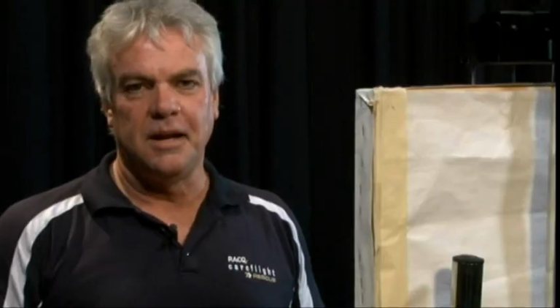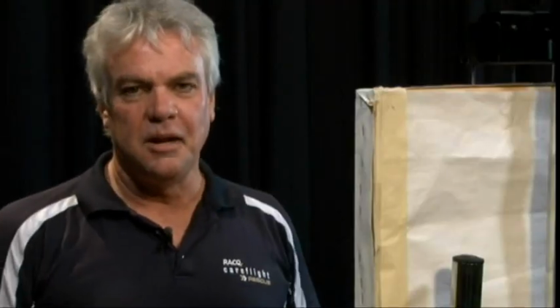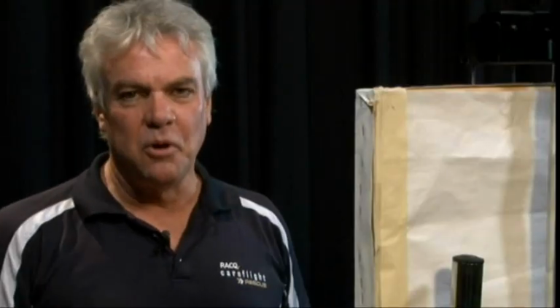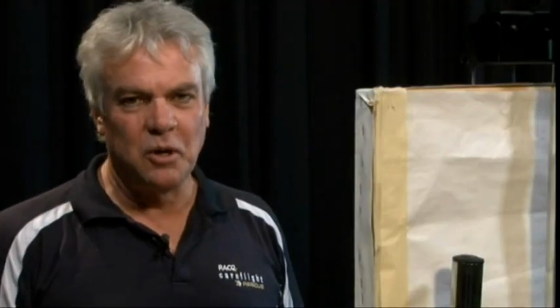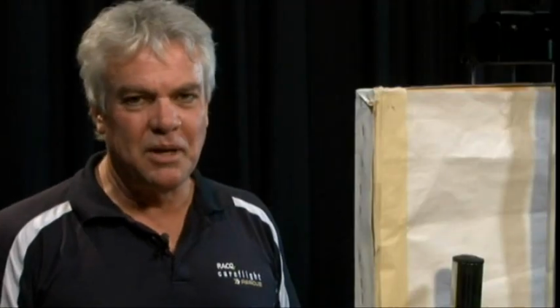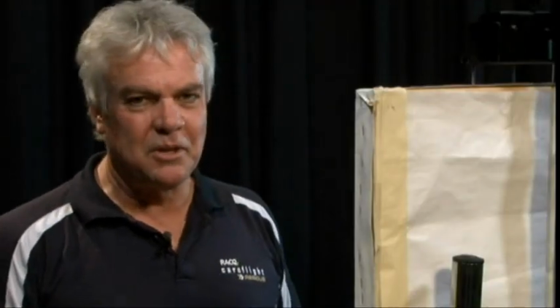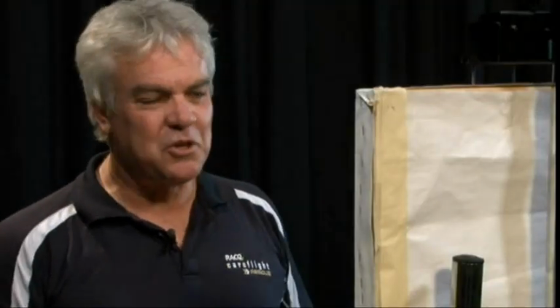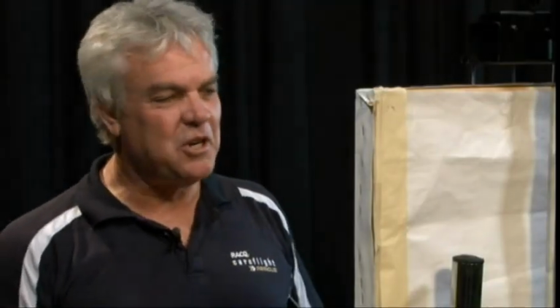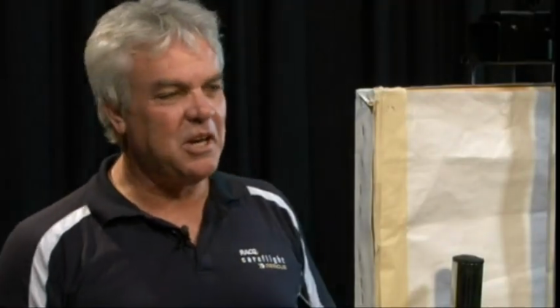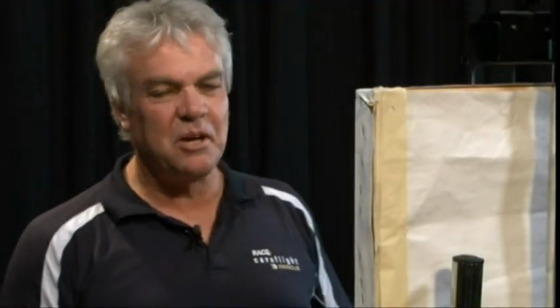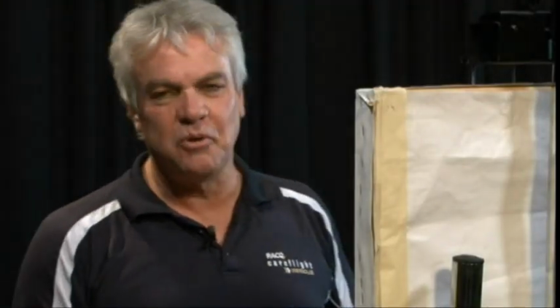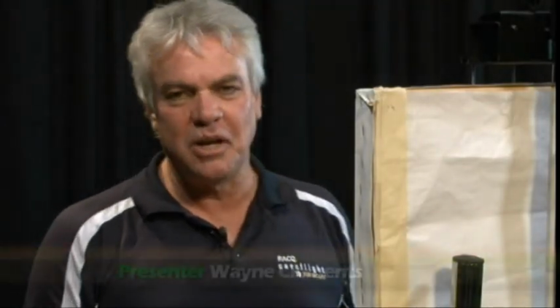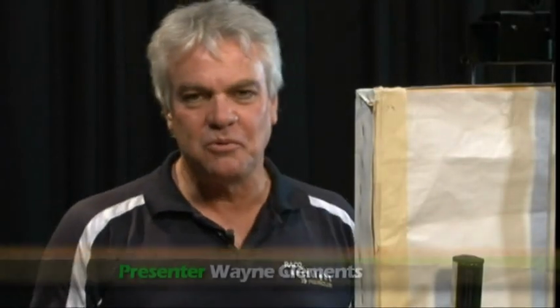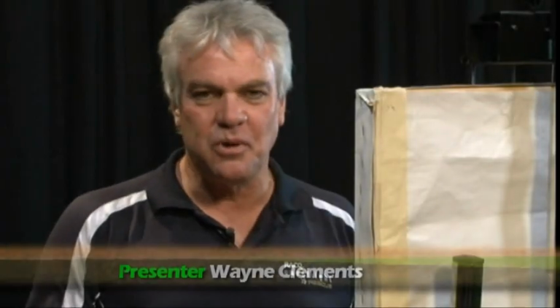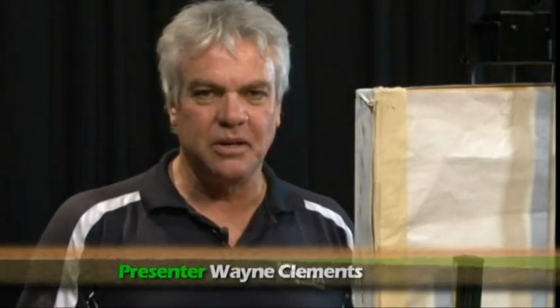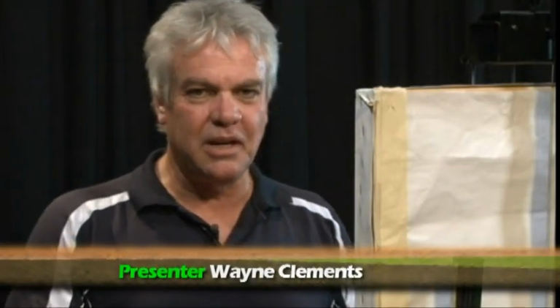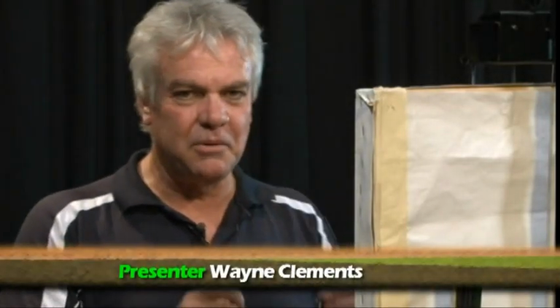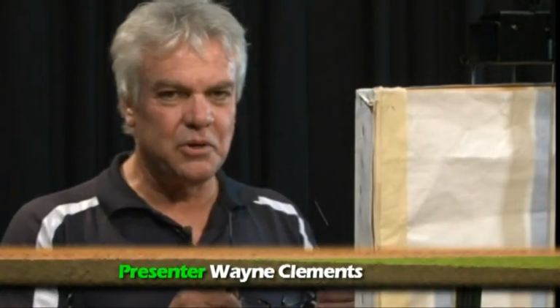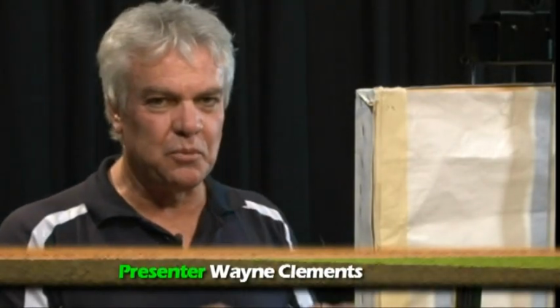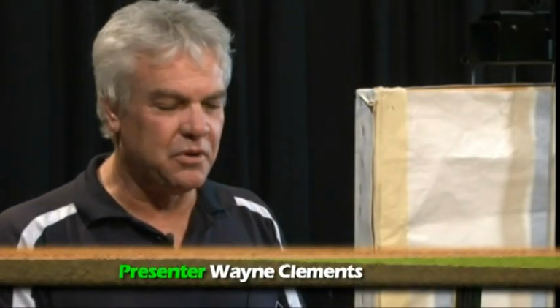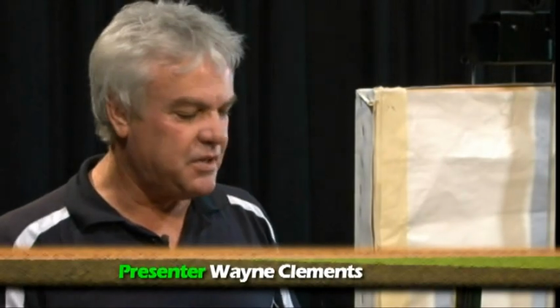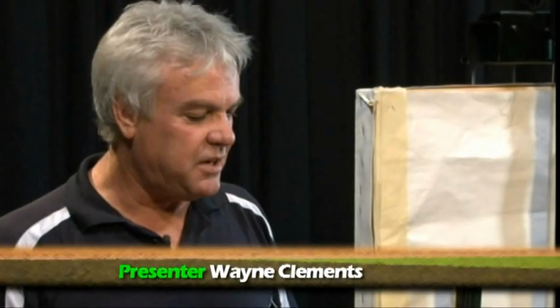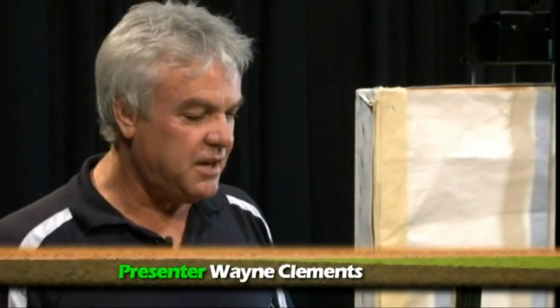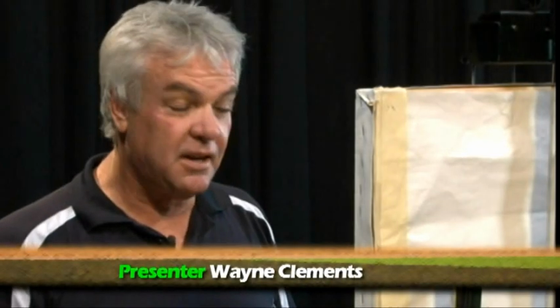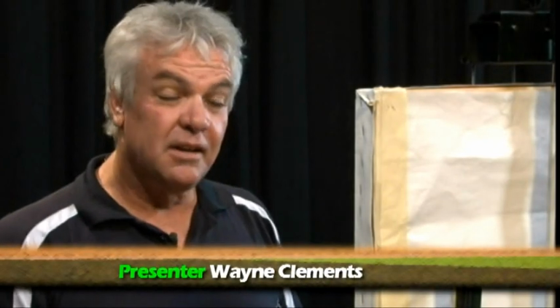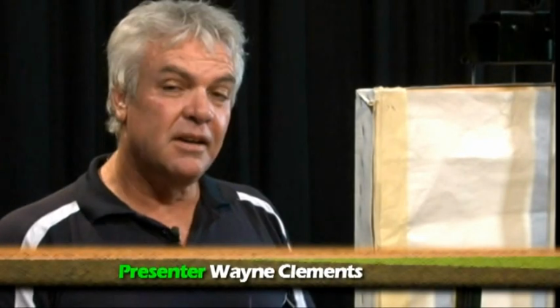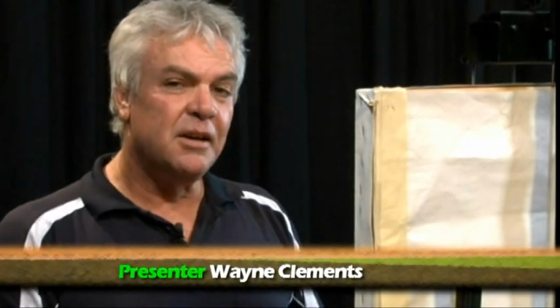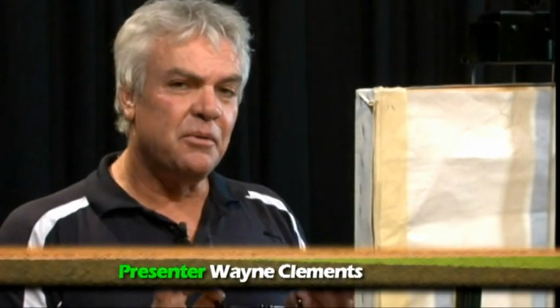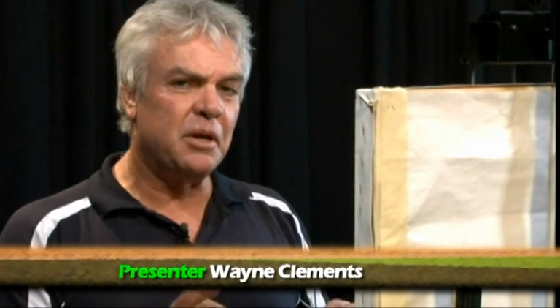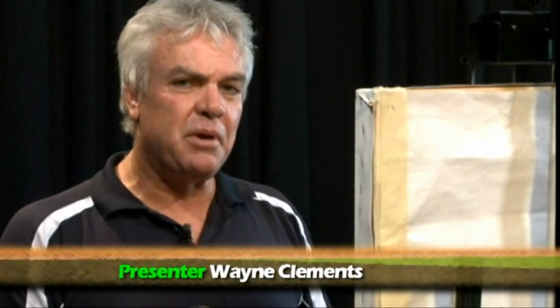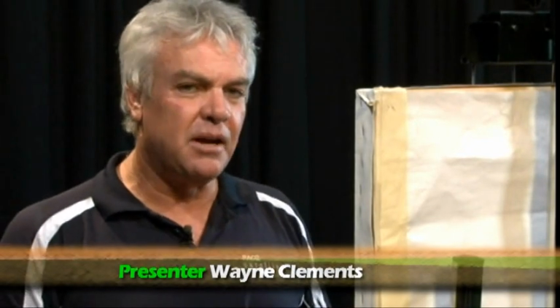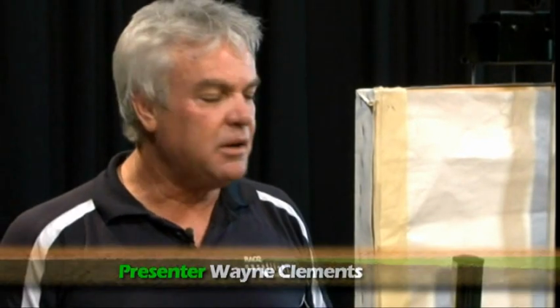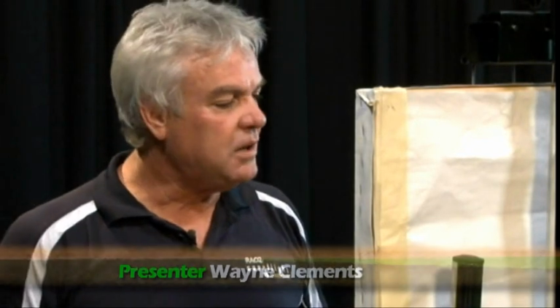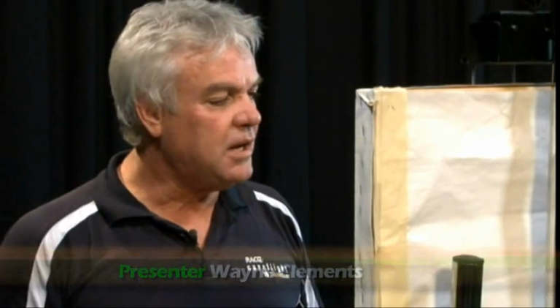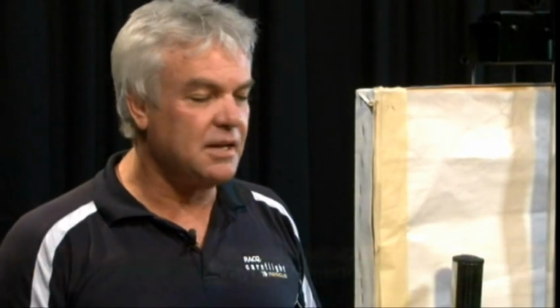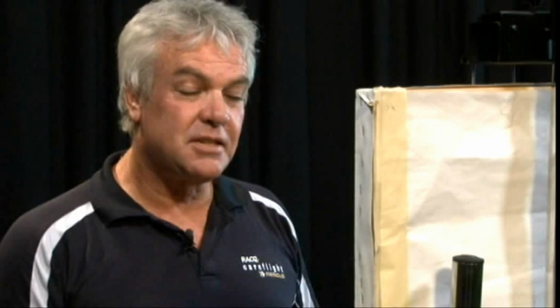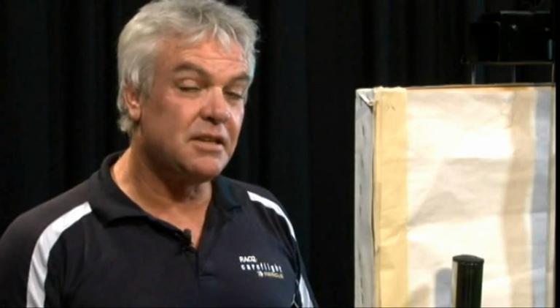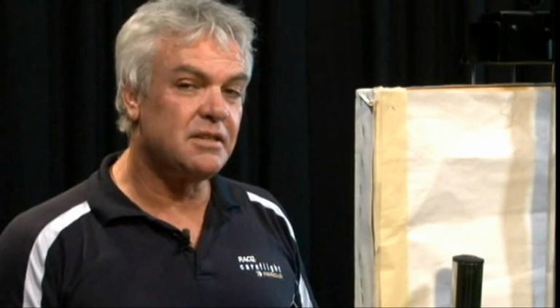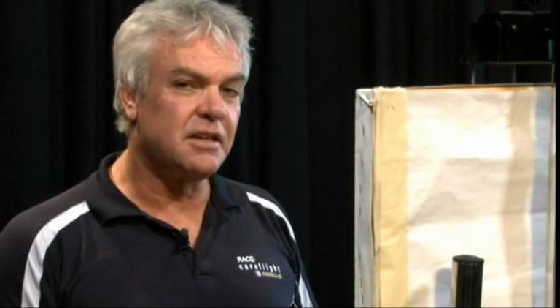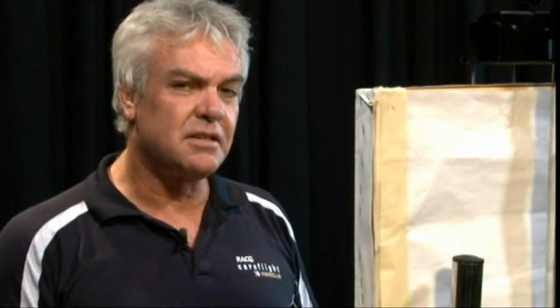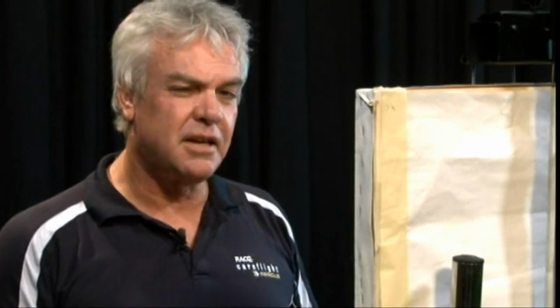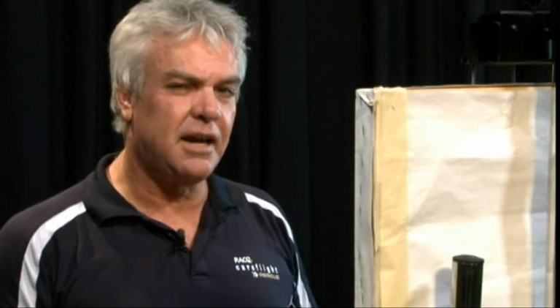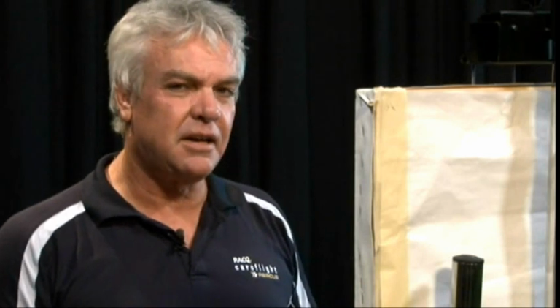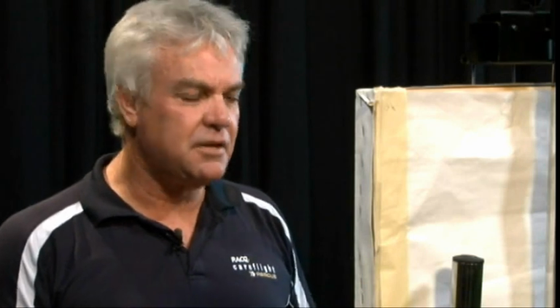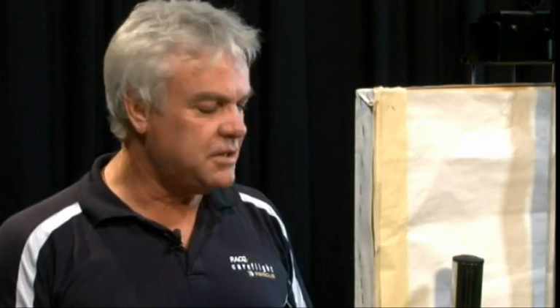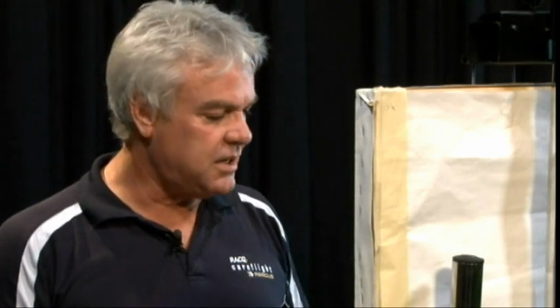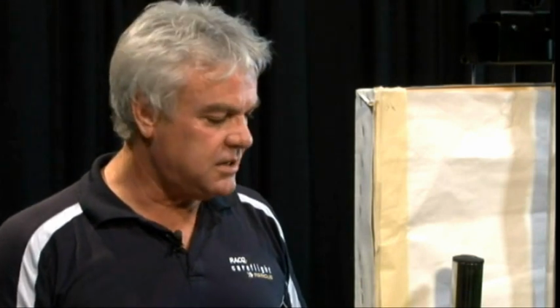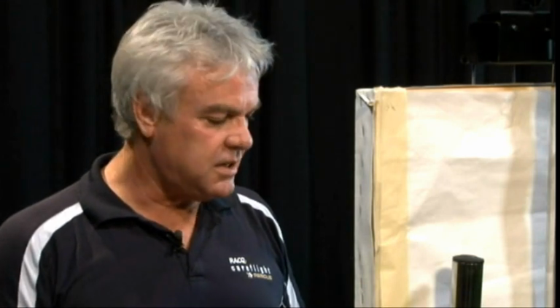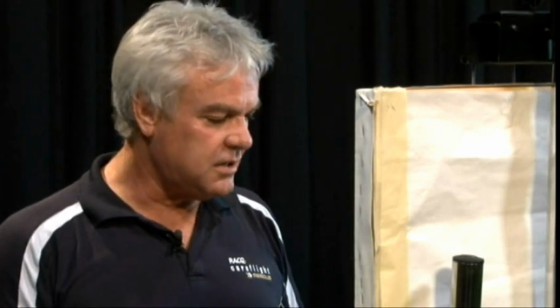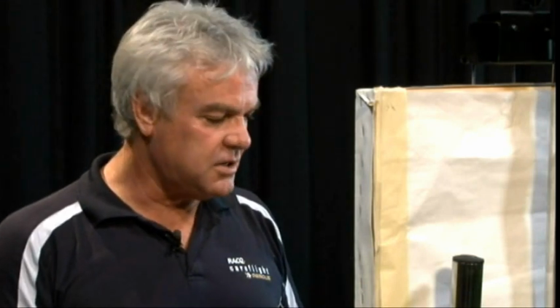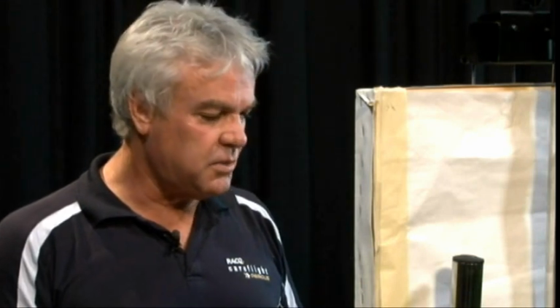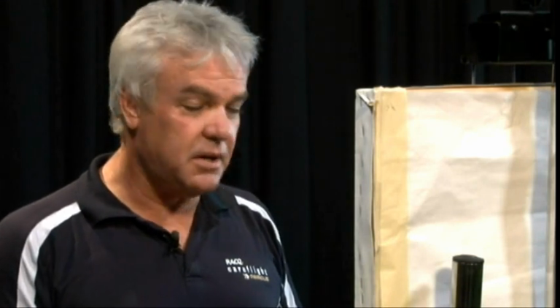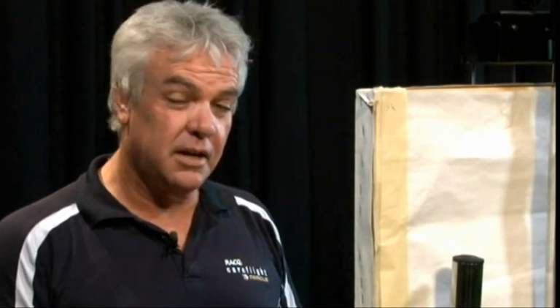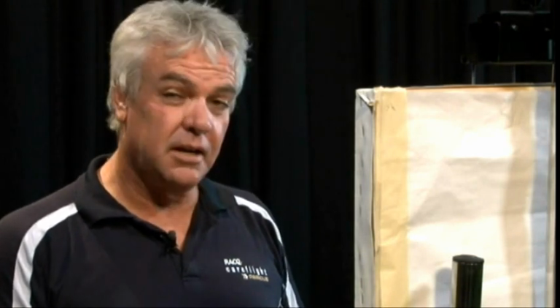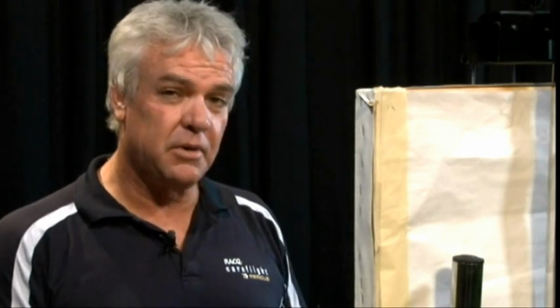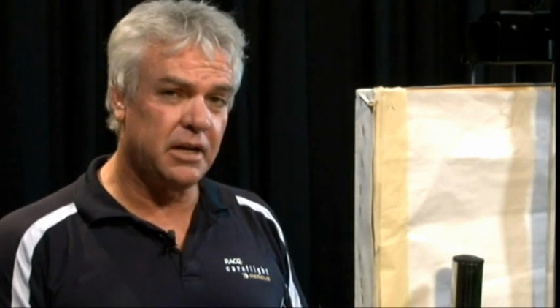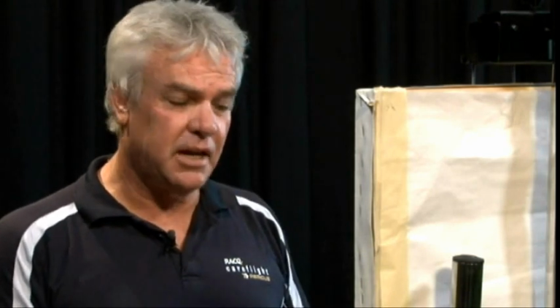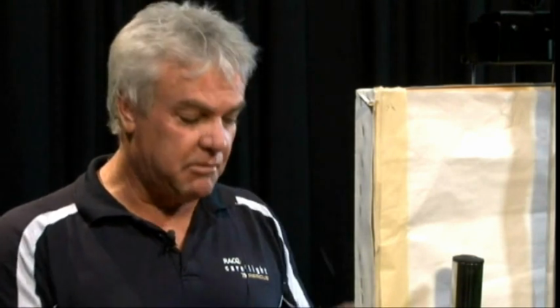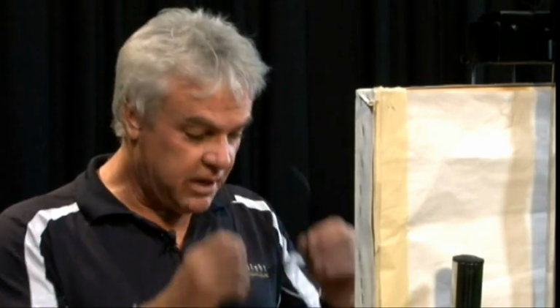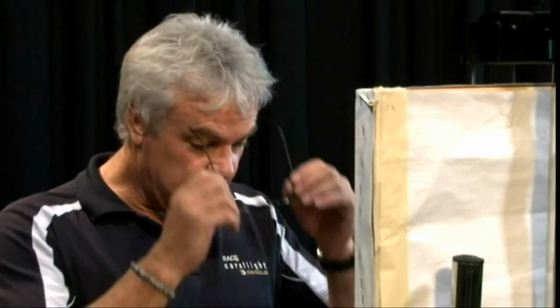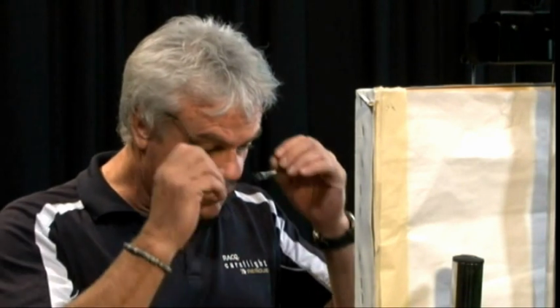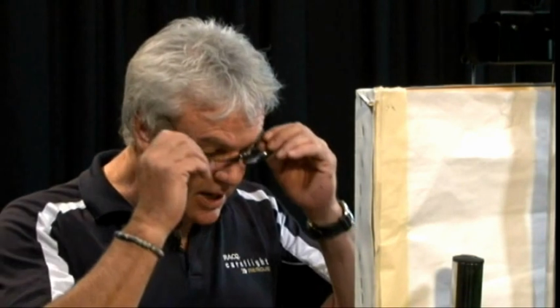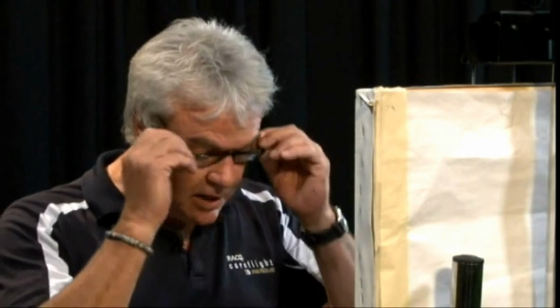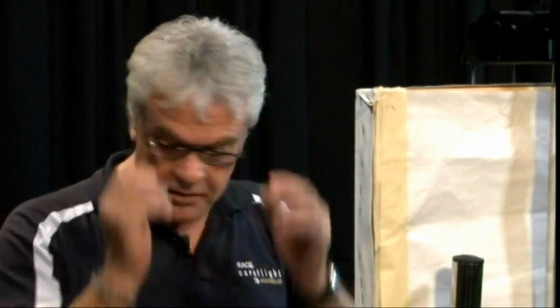G'day, welcome to Art Studio. My name is Wayne Clements, your presenter. We're going to paint a little sunset — it's a Kakadu sunset, this one. And we're going to go around our palette.